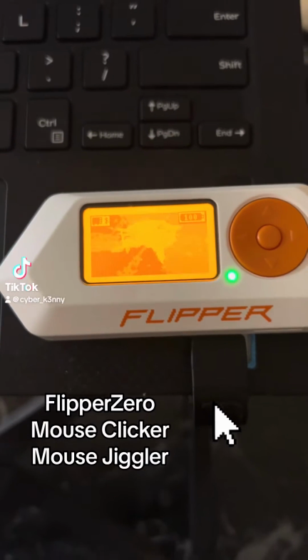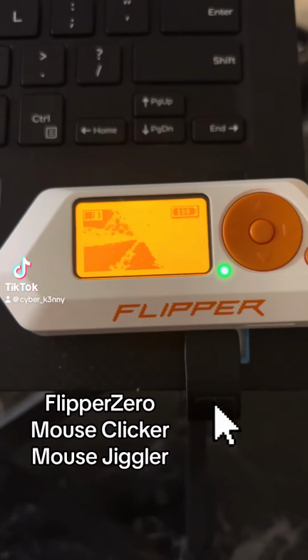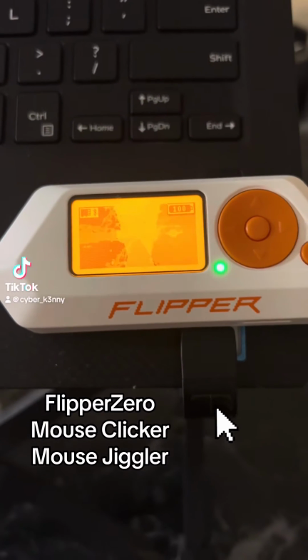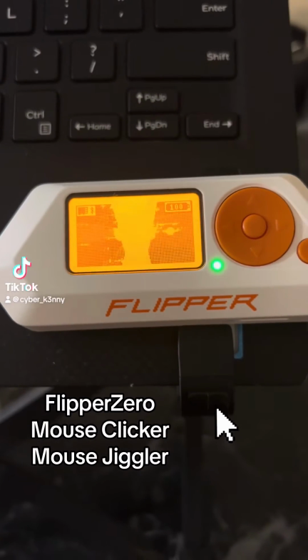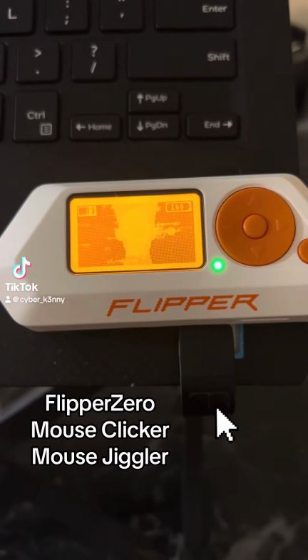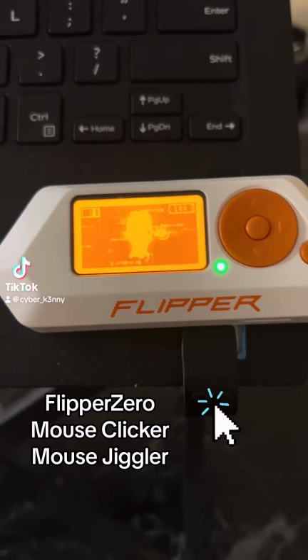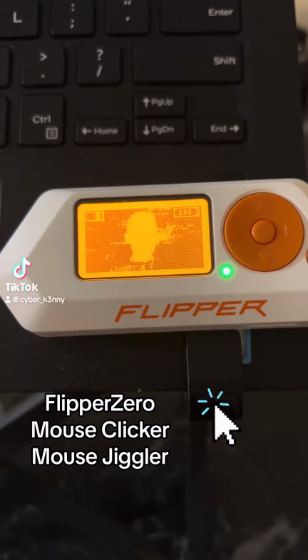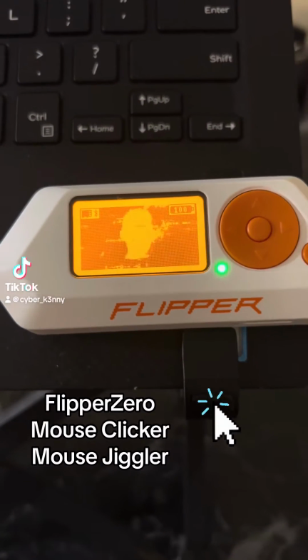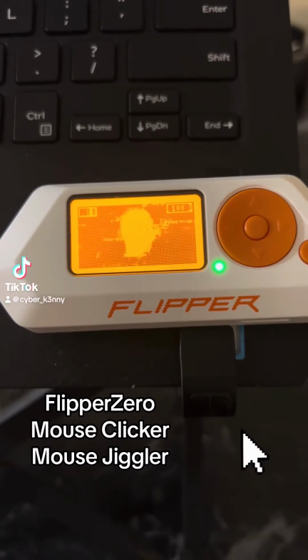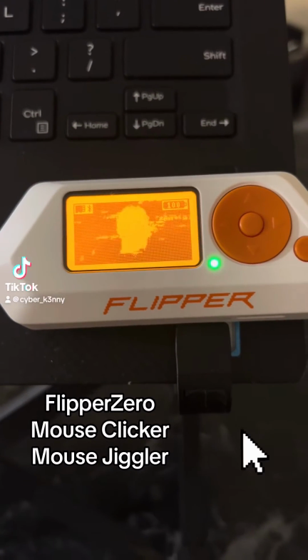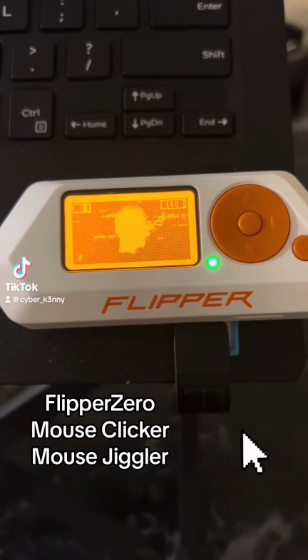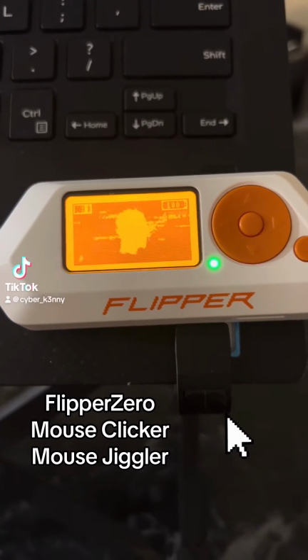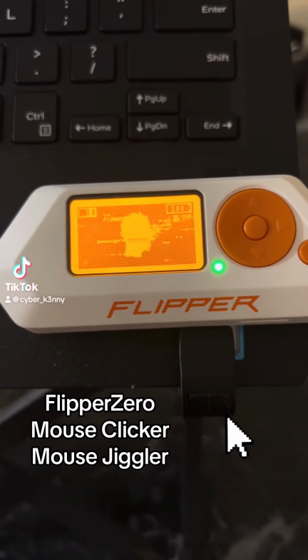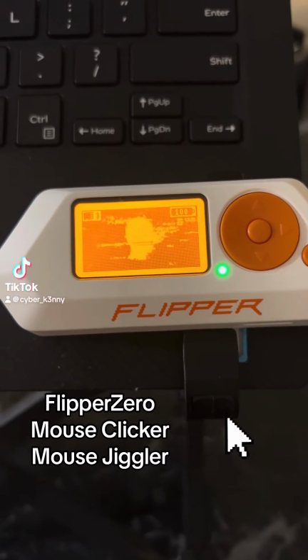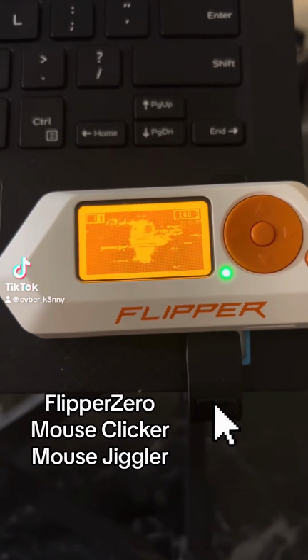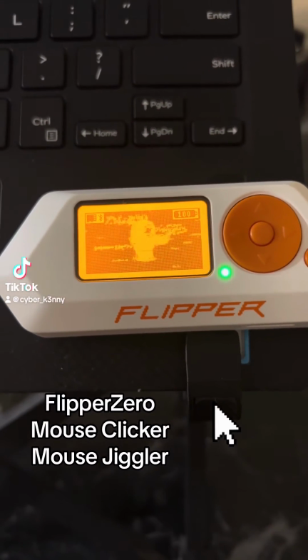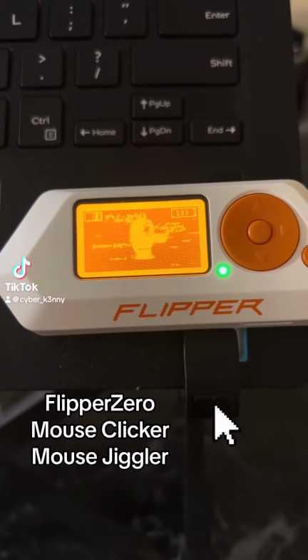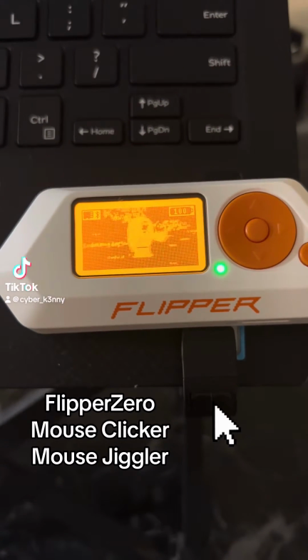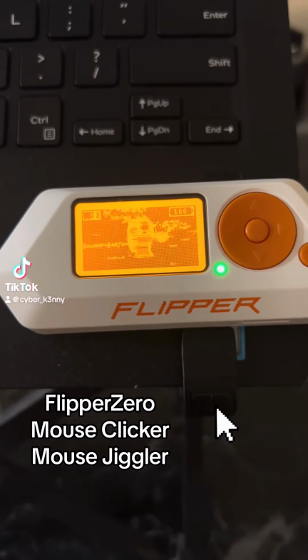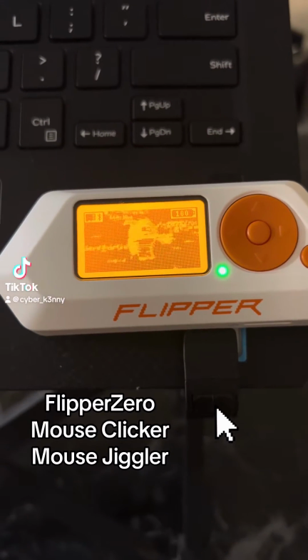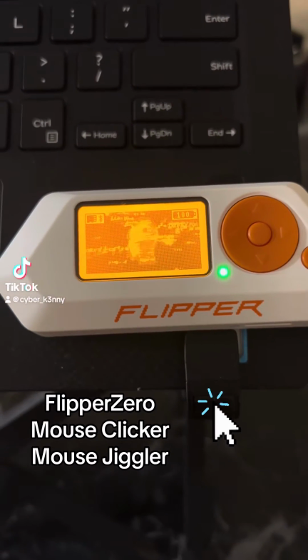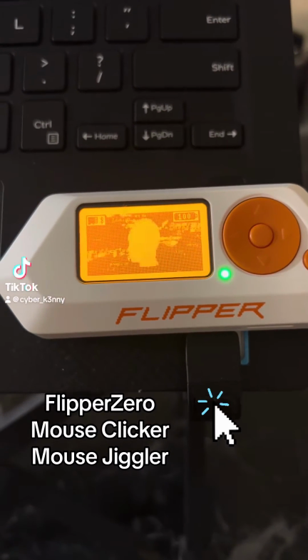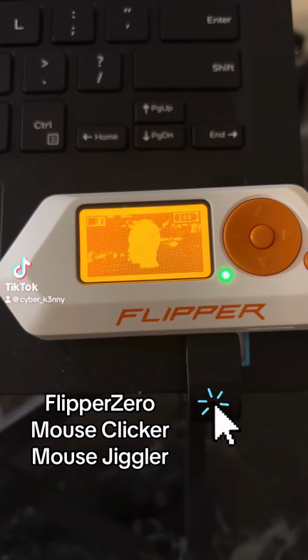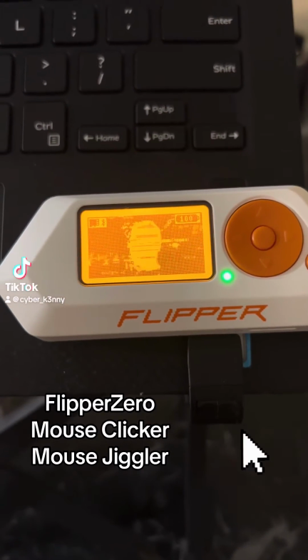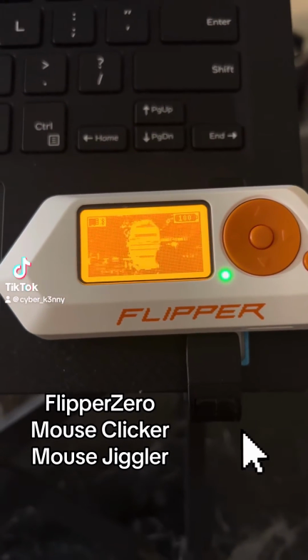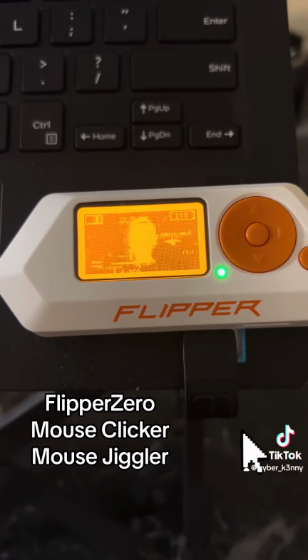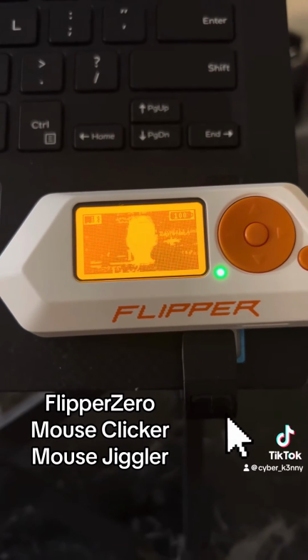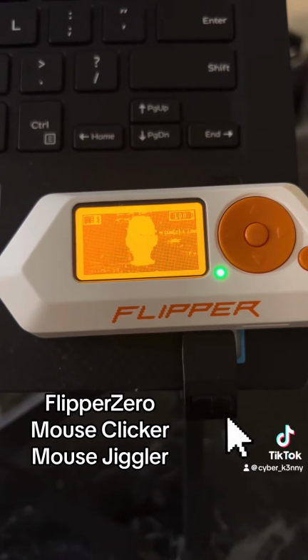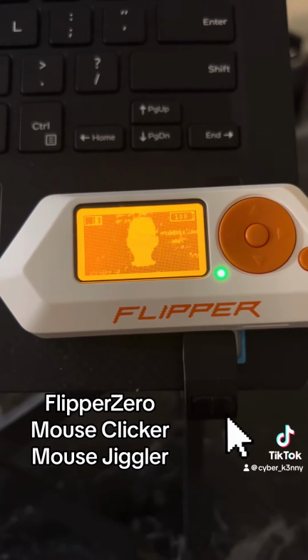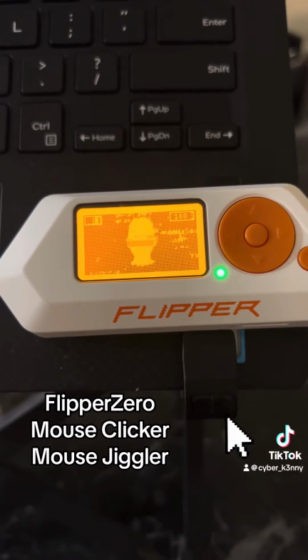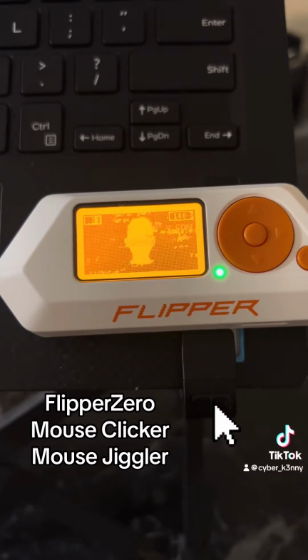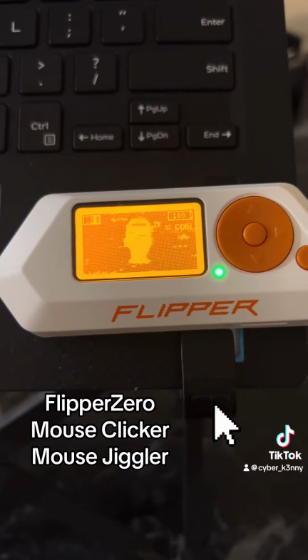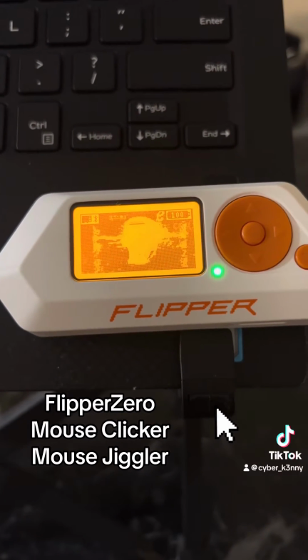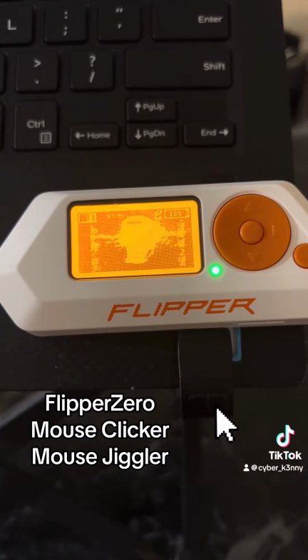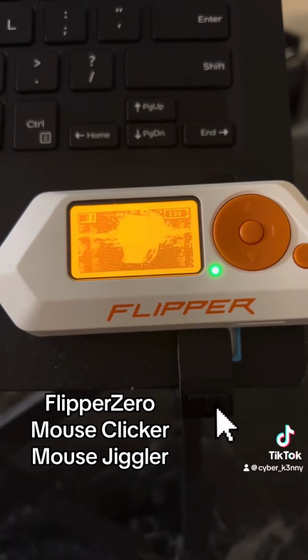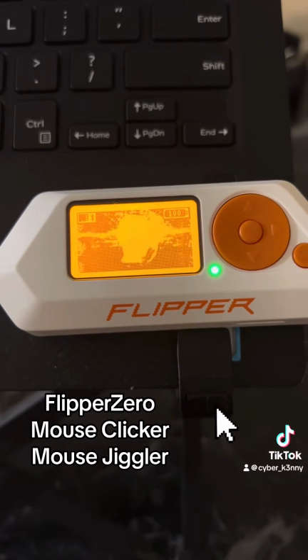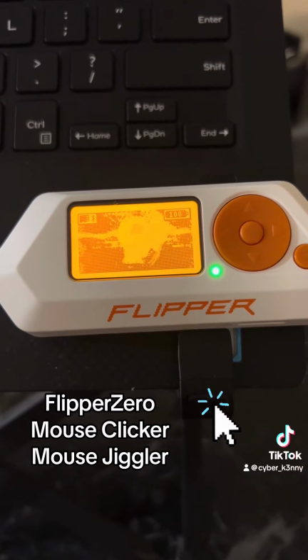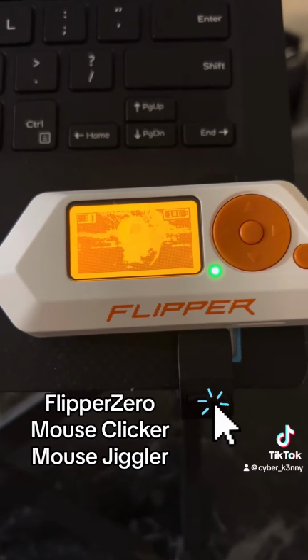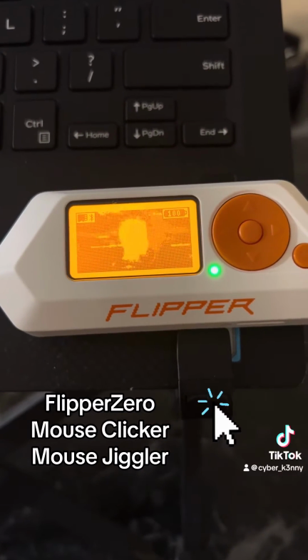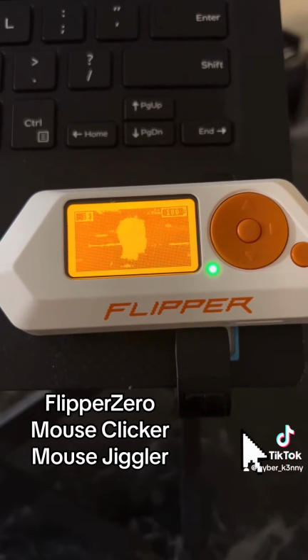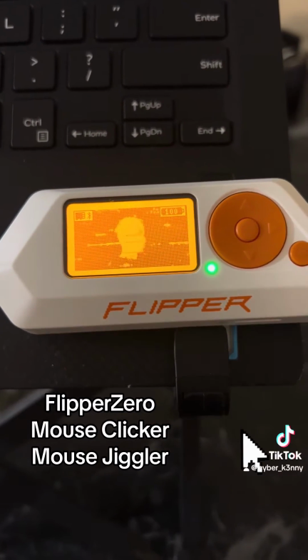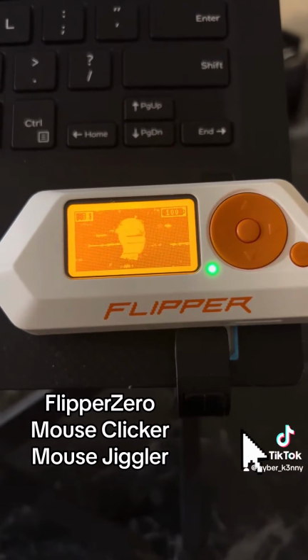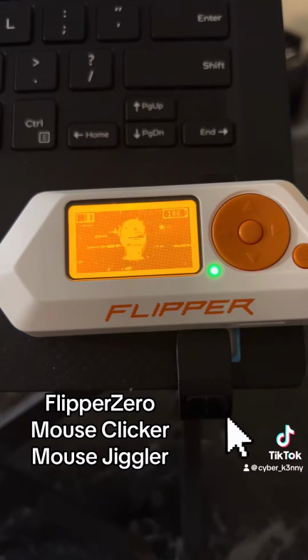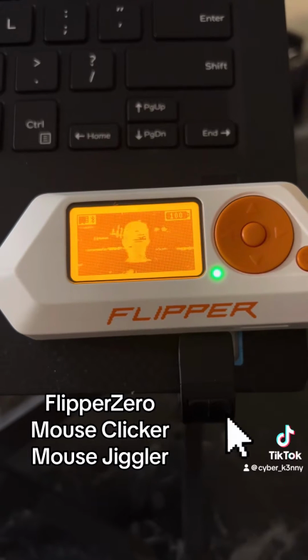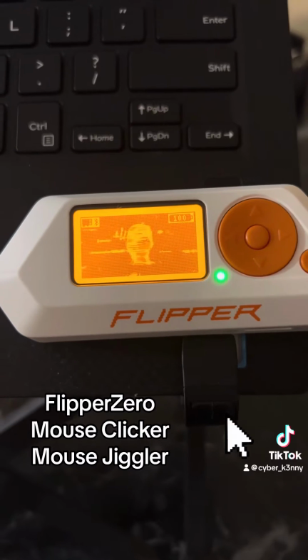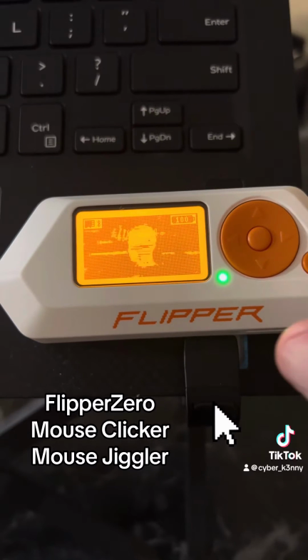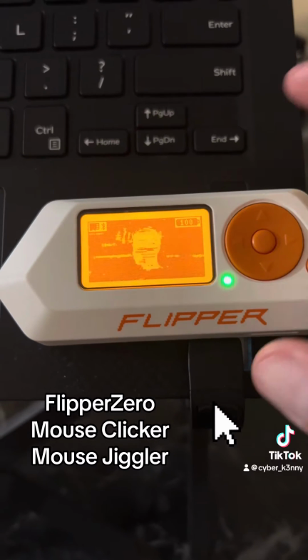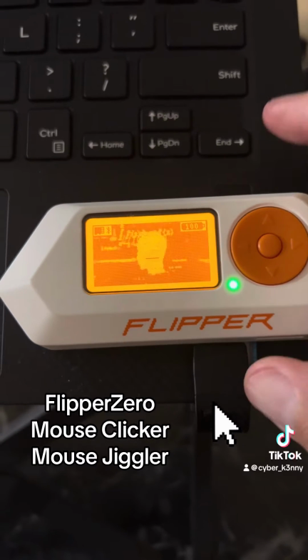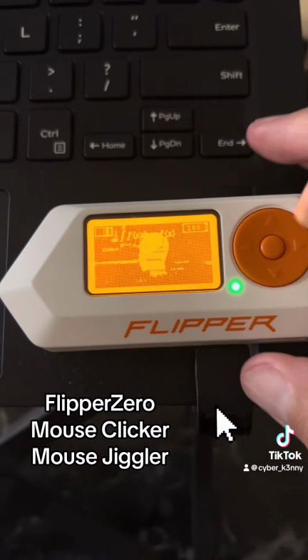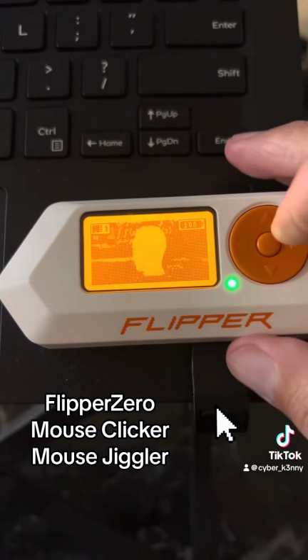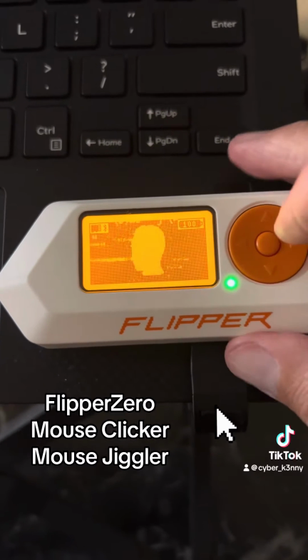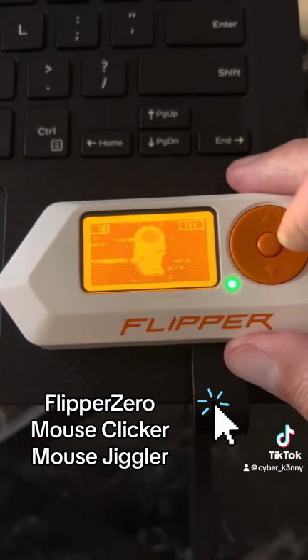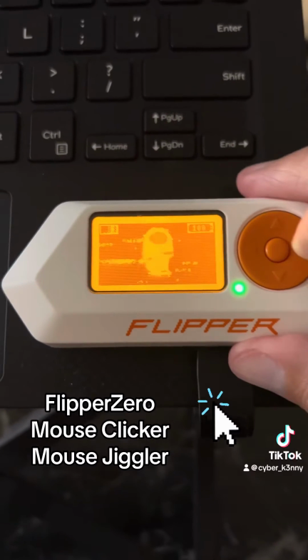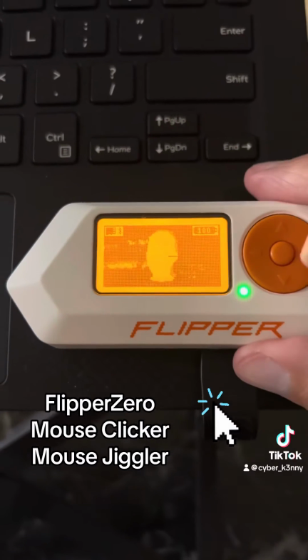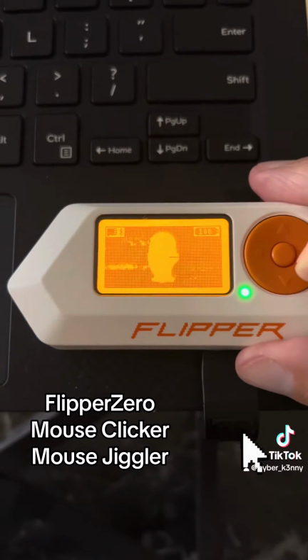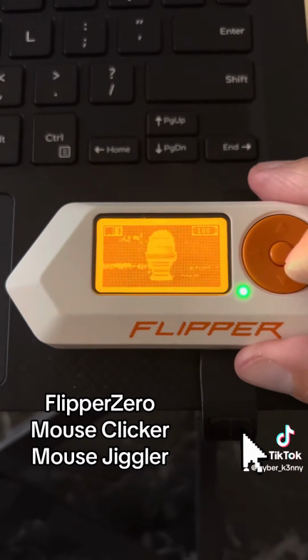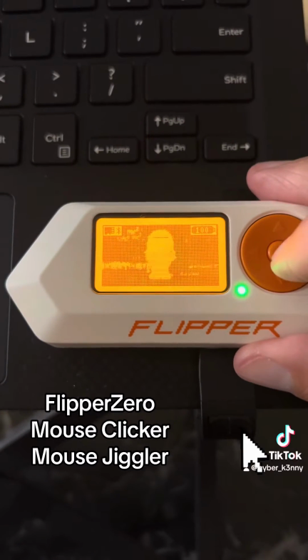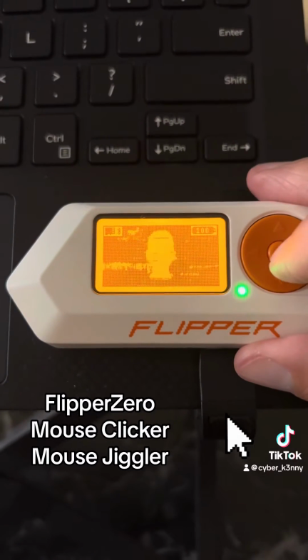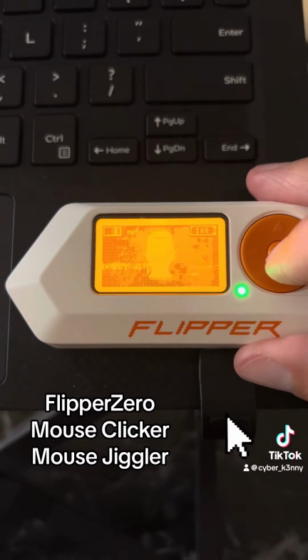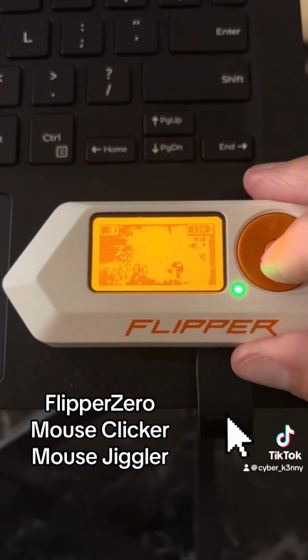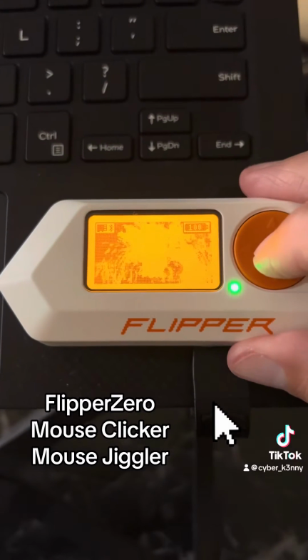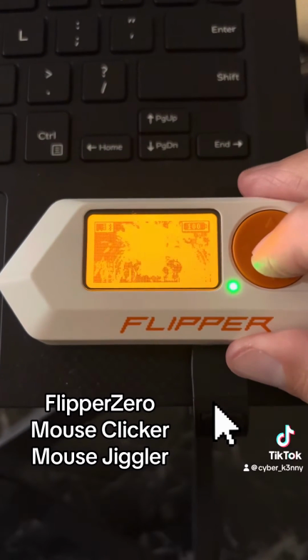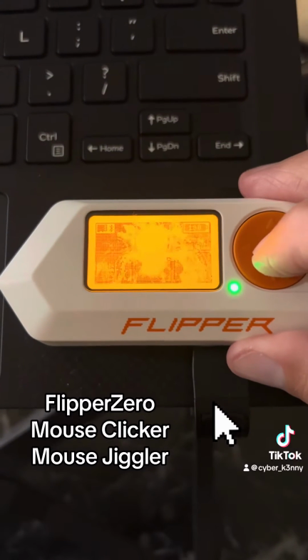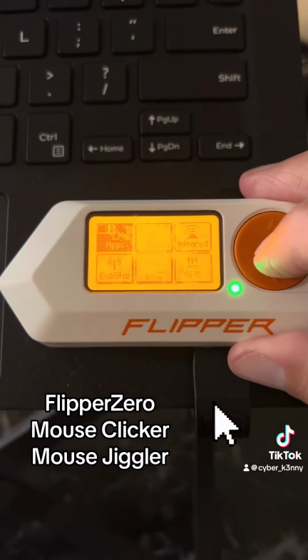Hey guys, in today's video I'm going to show you how to use your Flipper Zero as a computer mouse. Let's get started.